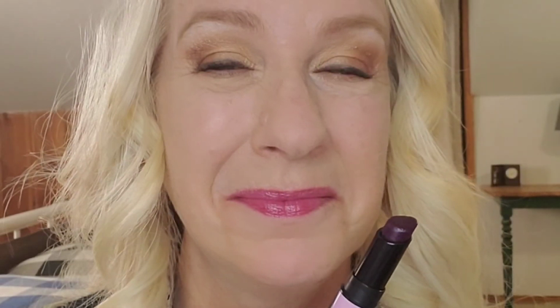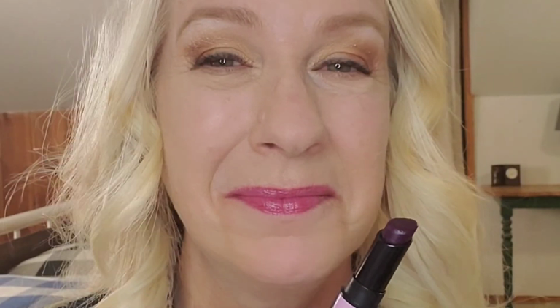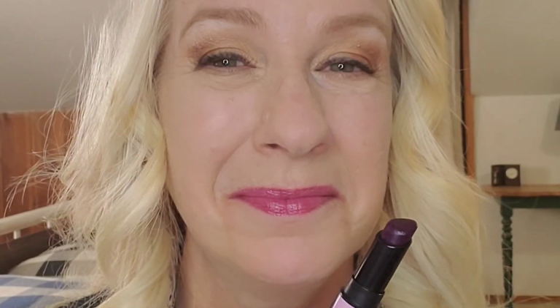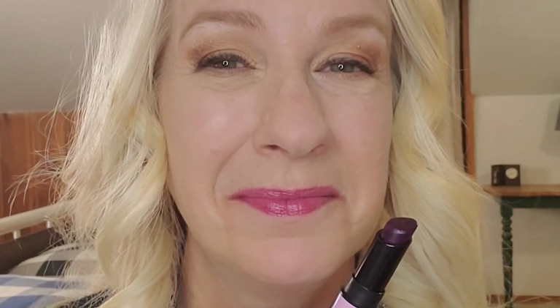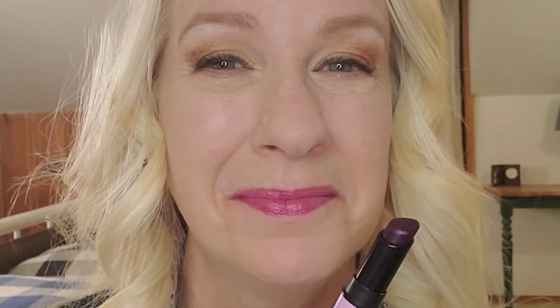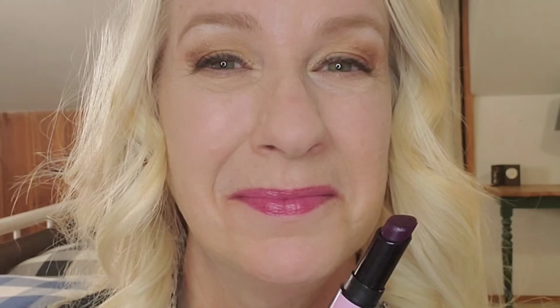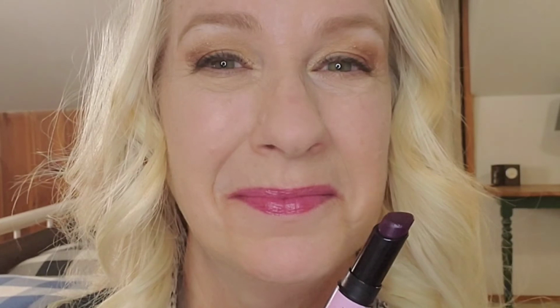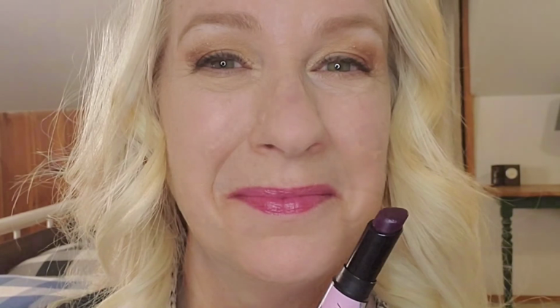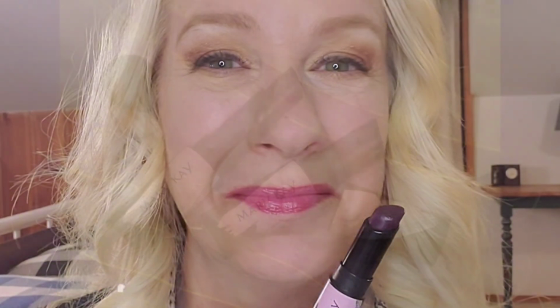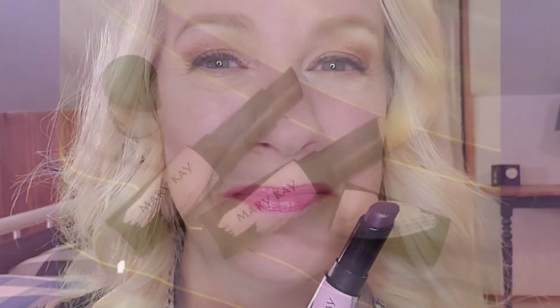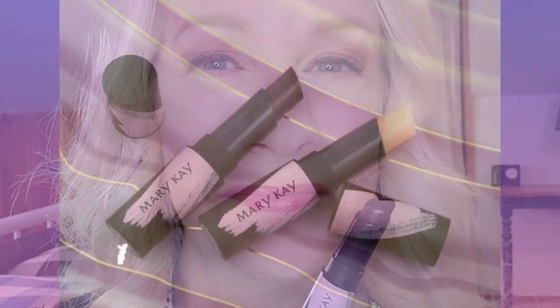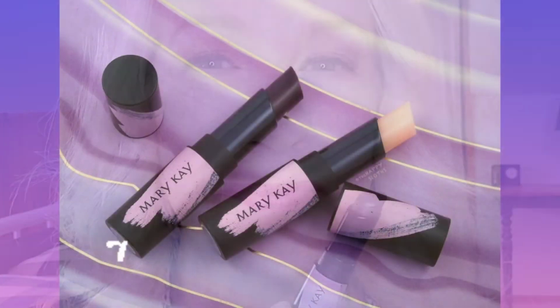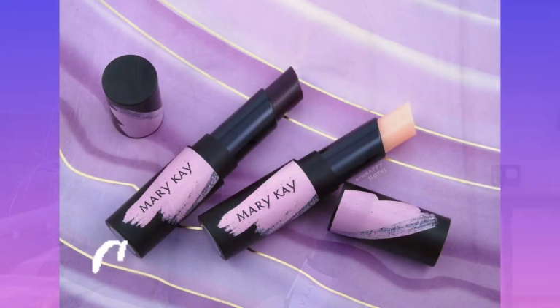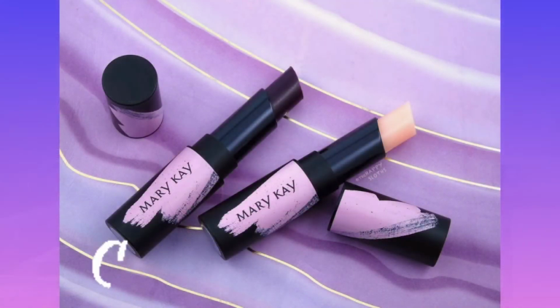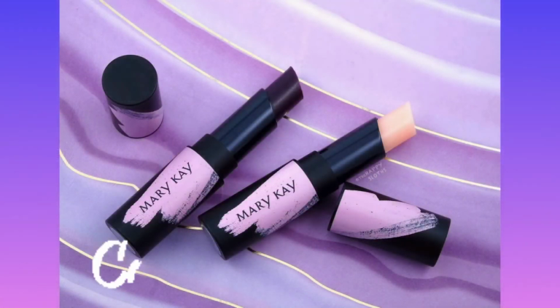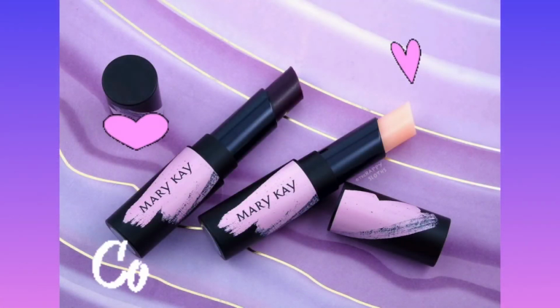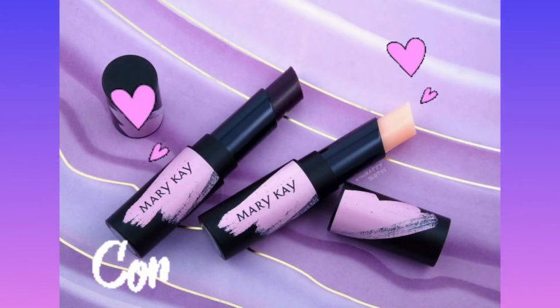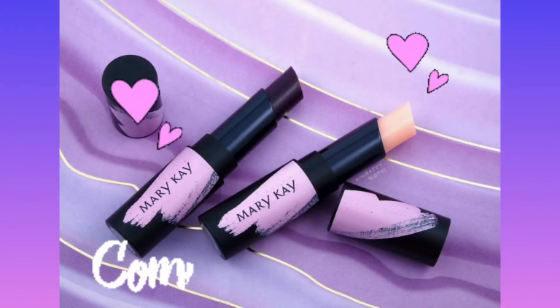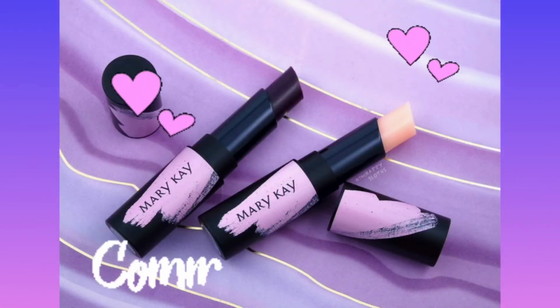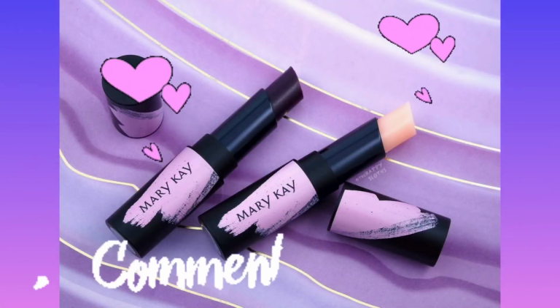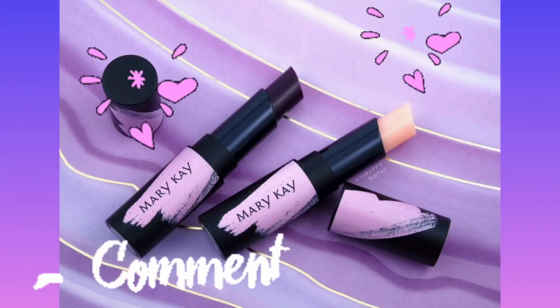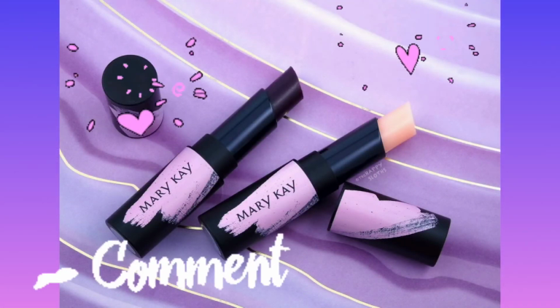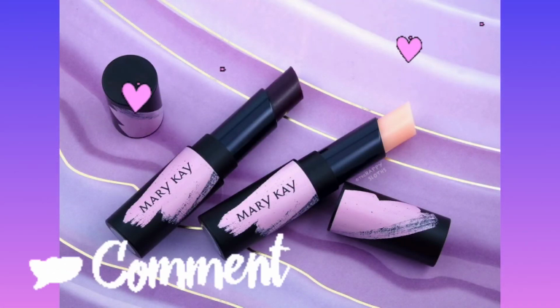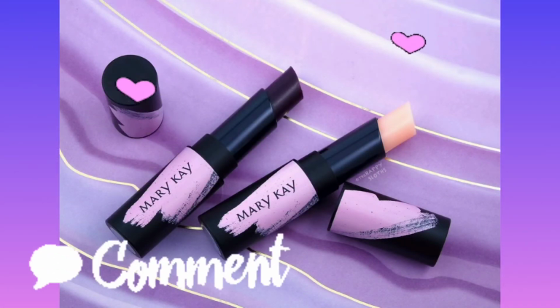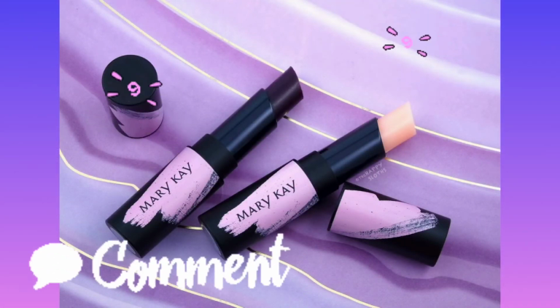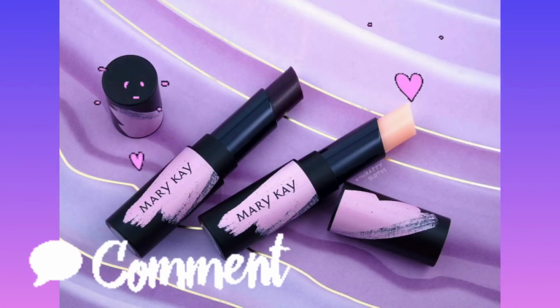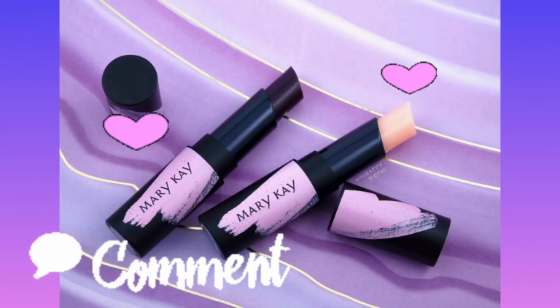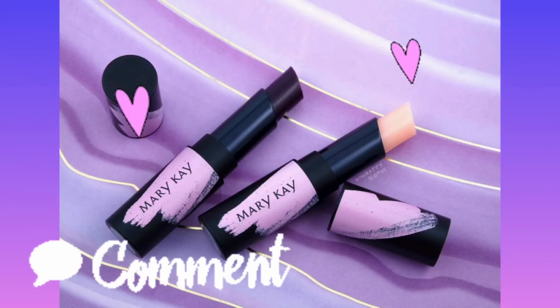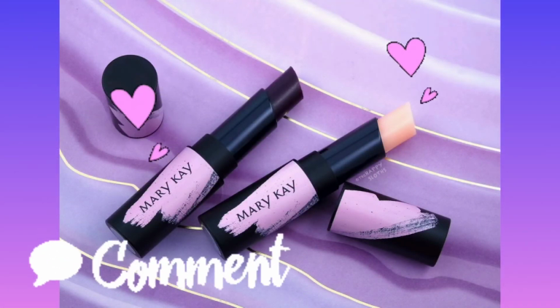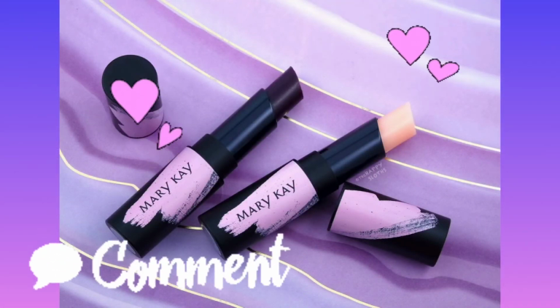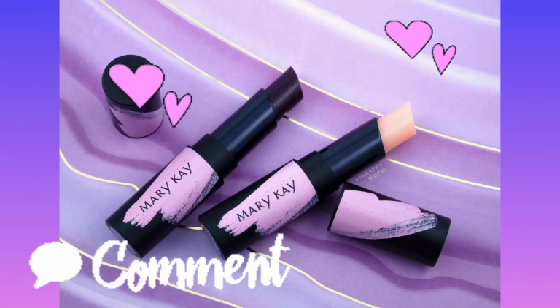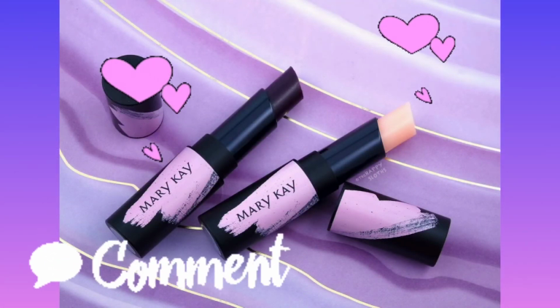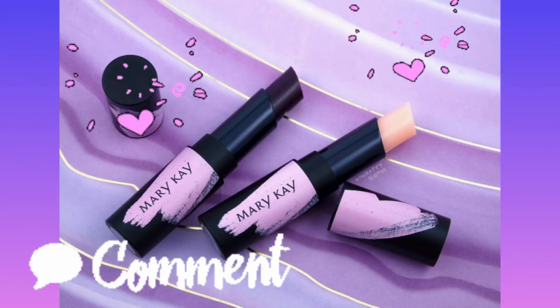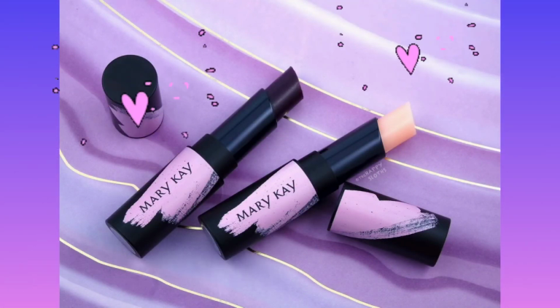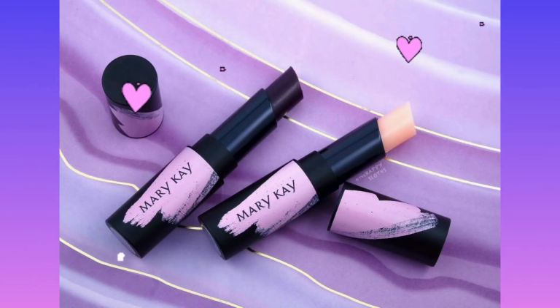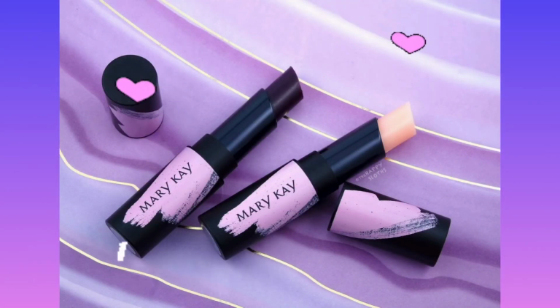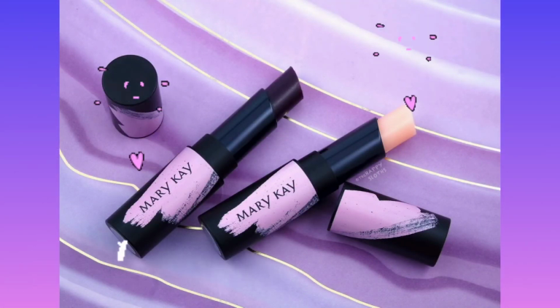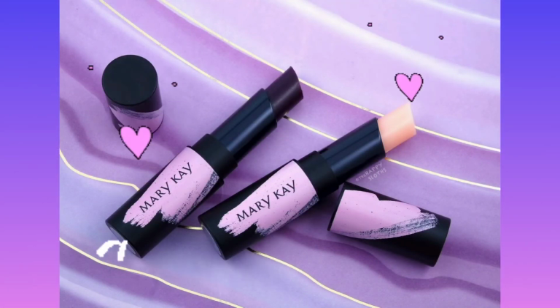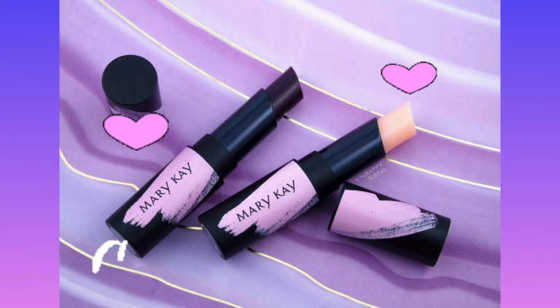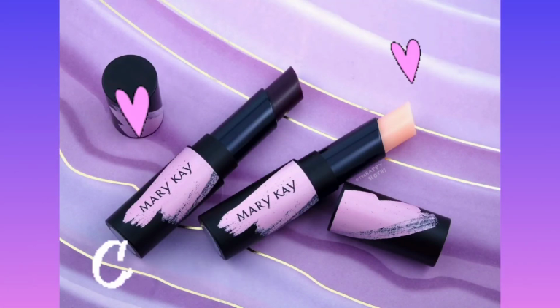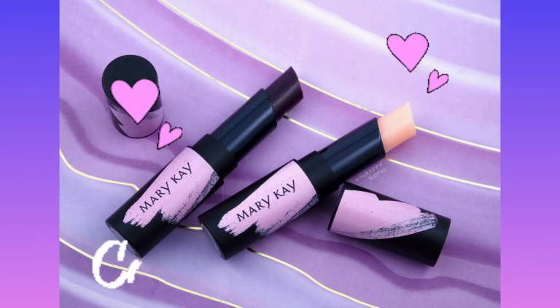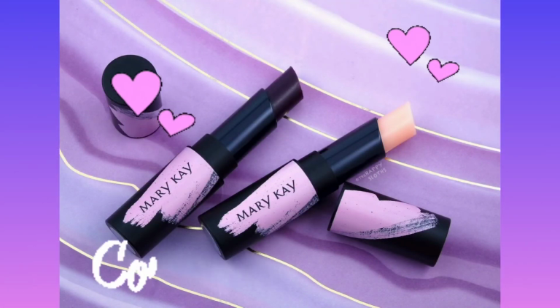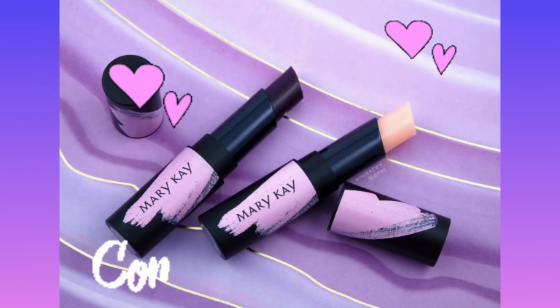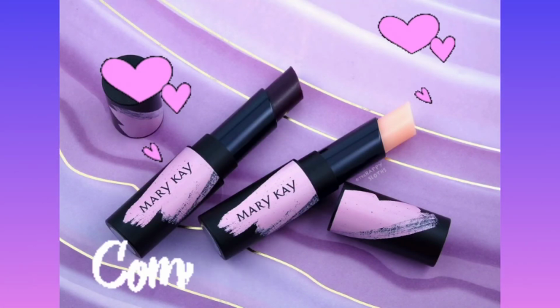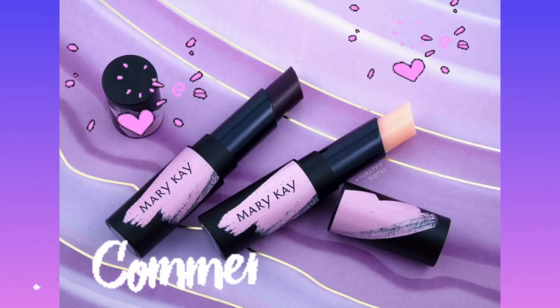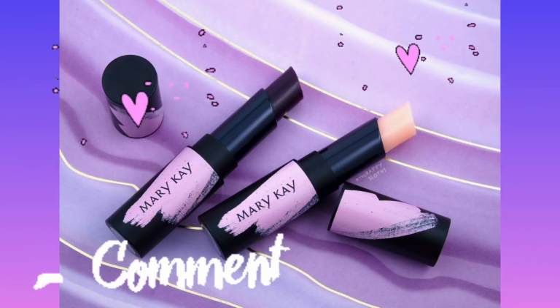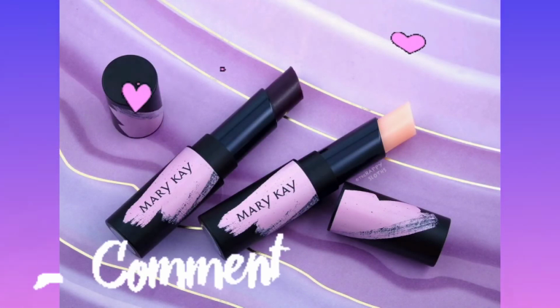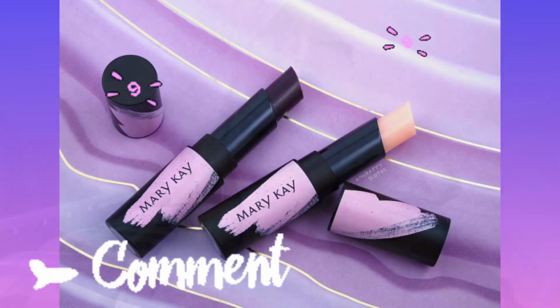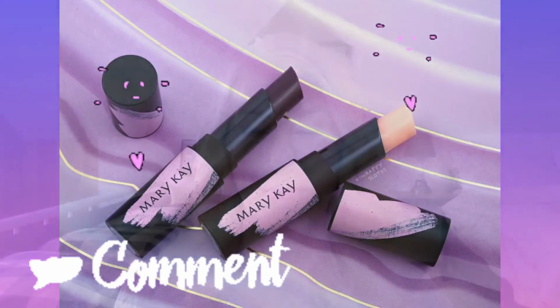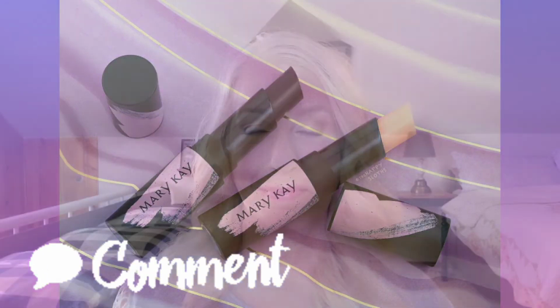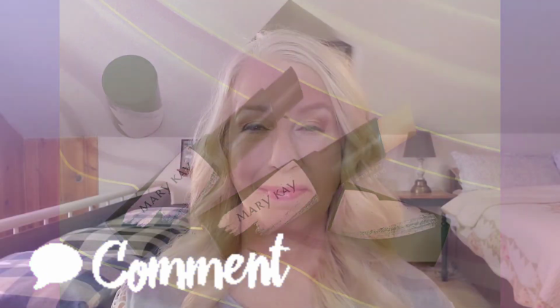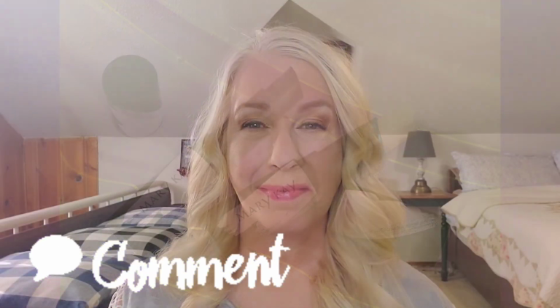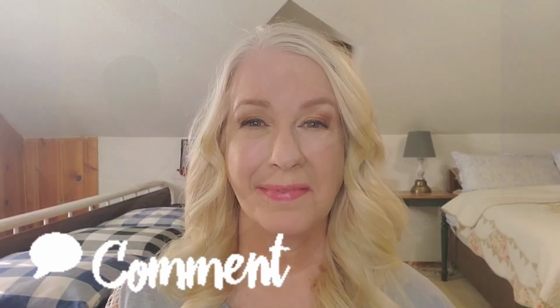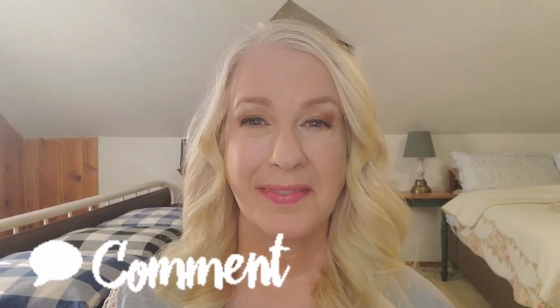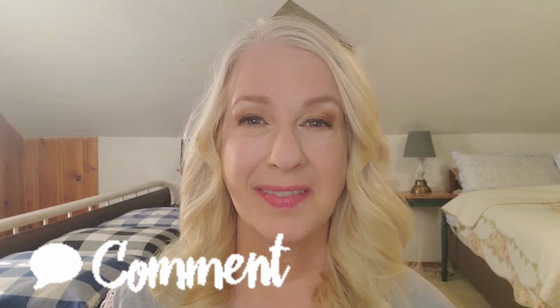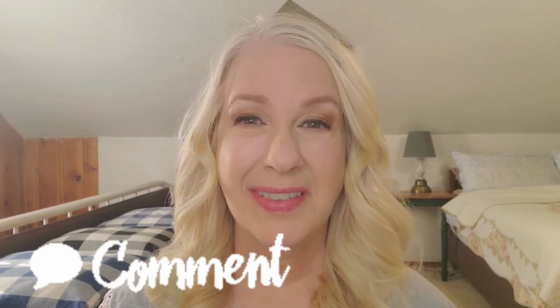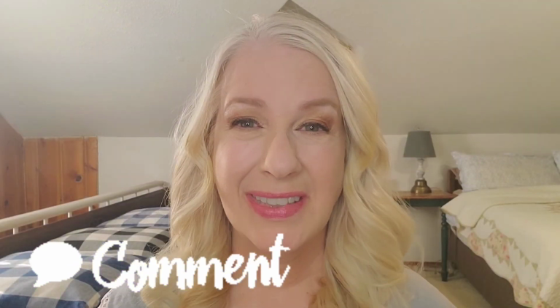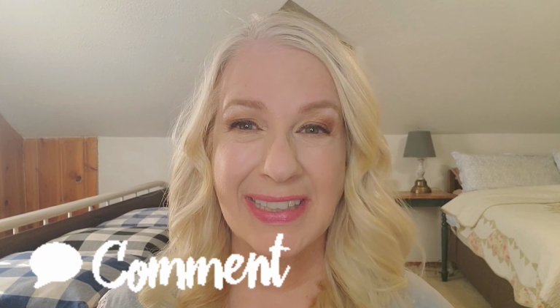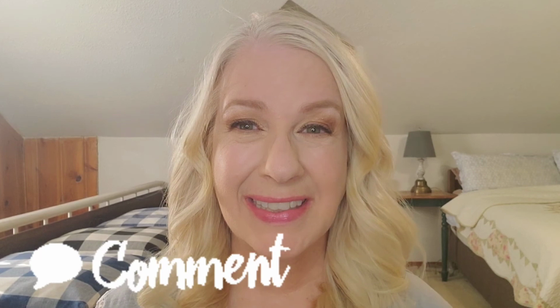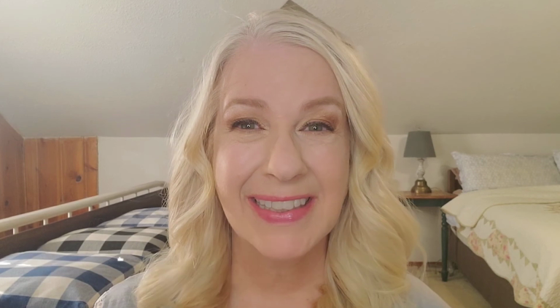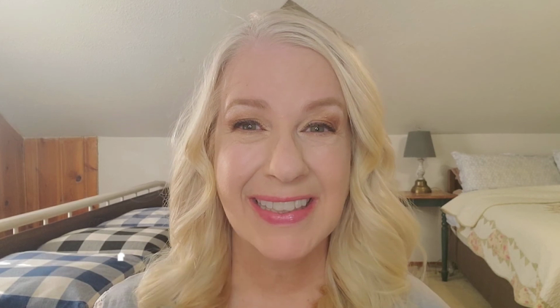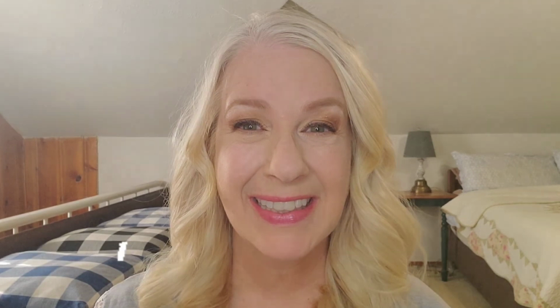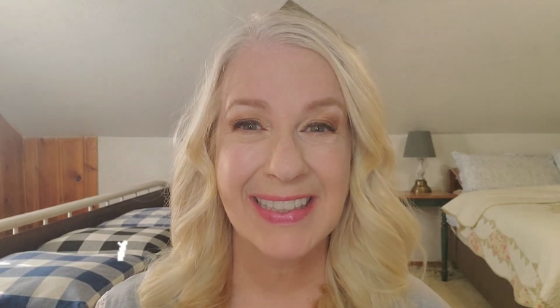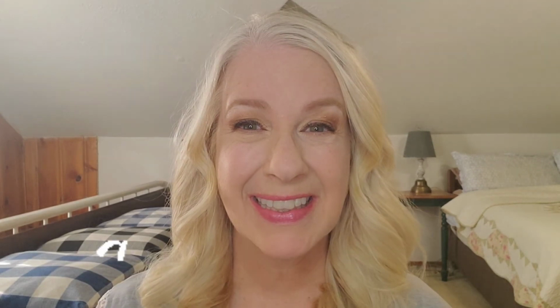Why not drop me a comment below and let me know — are you as excited for these lip balms as I am? Can't wait to hear from you!